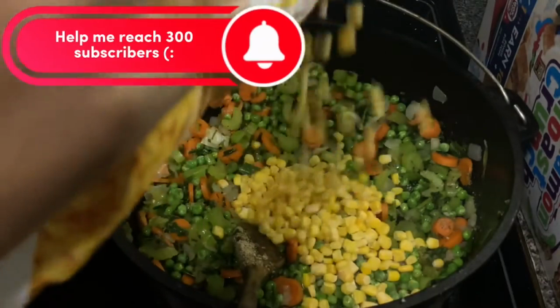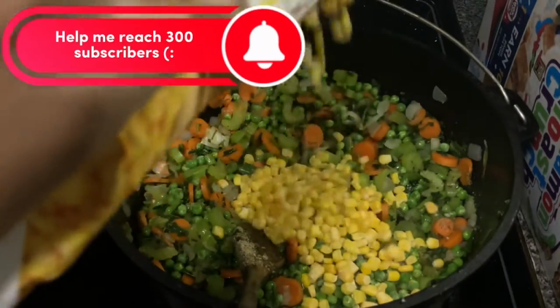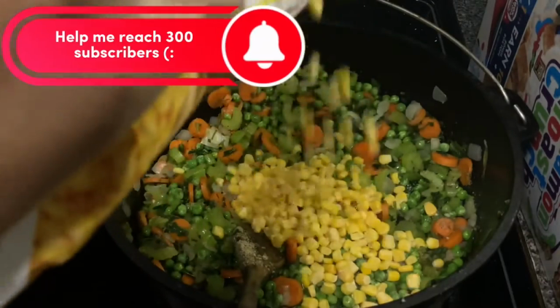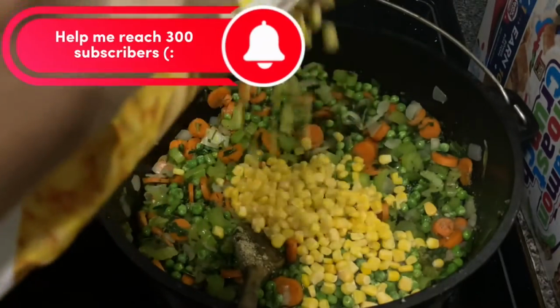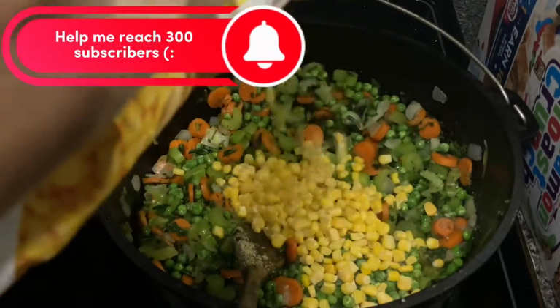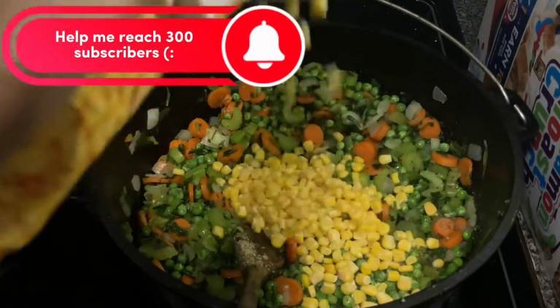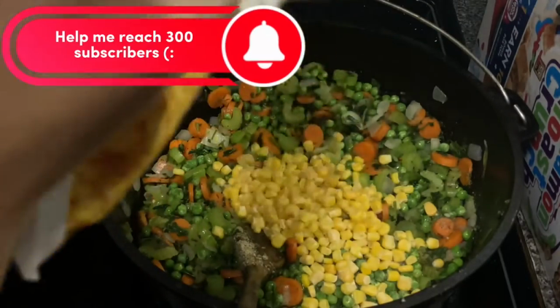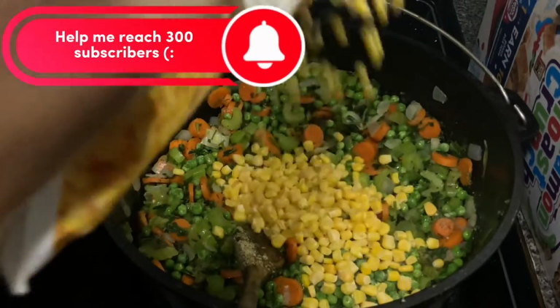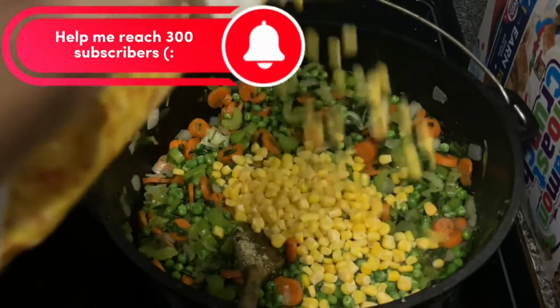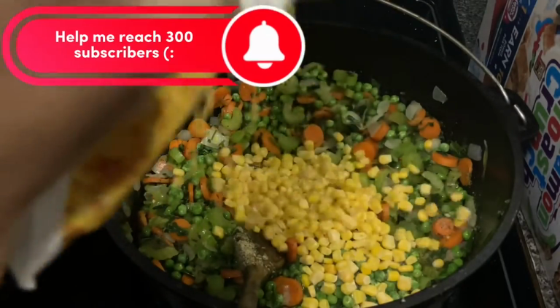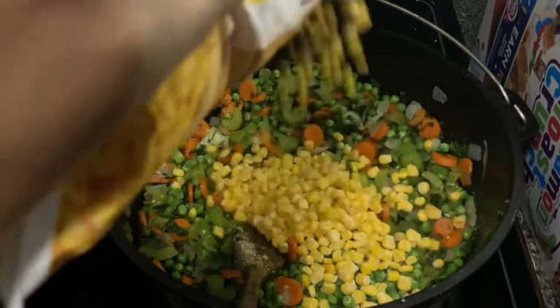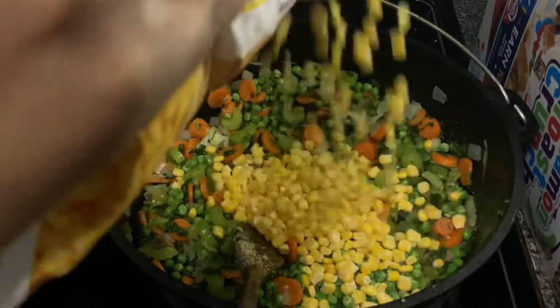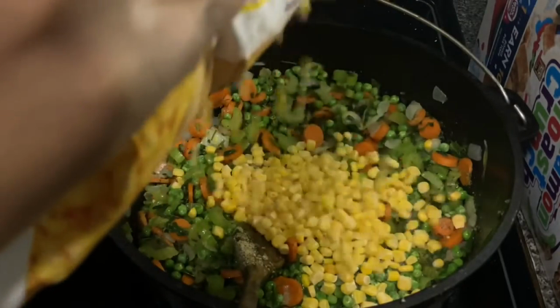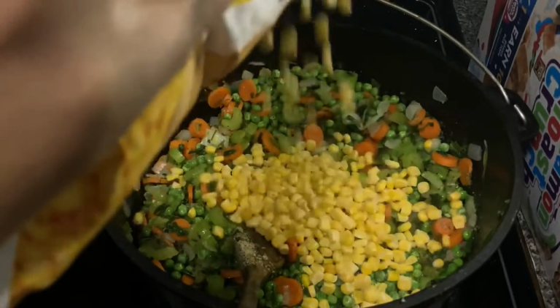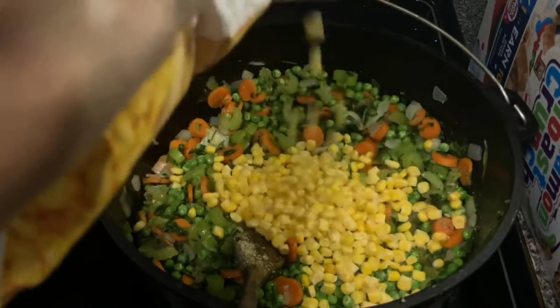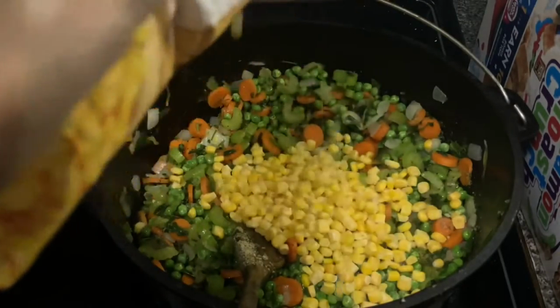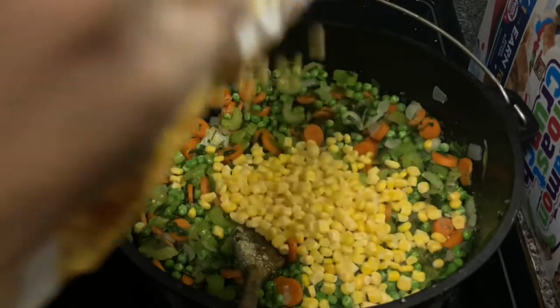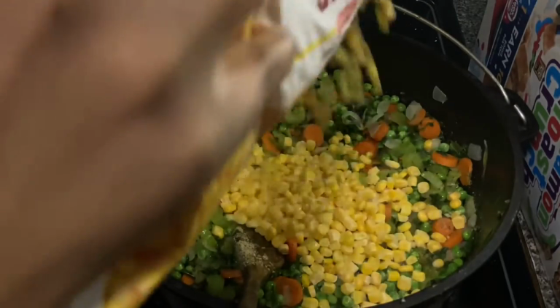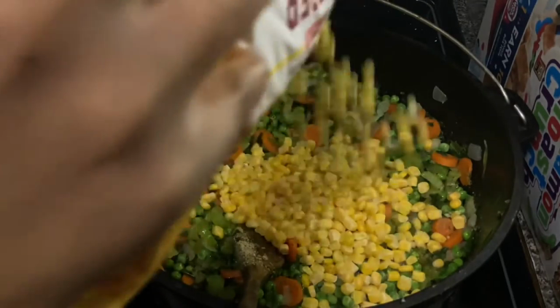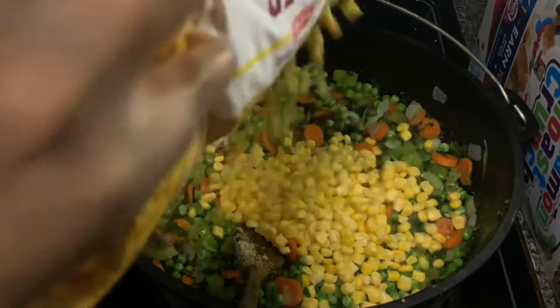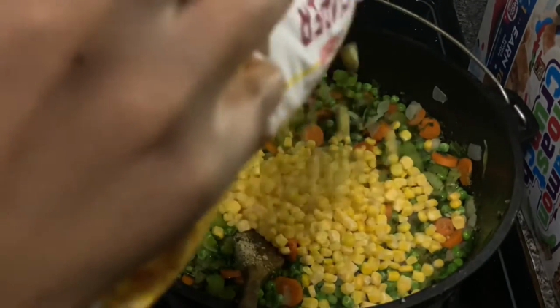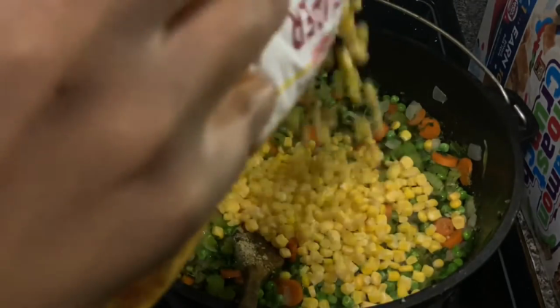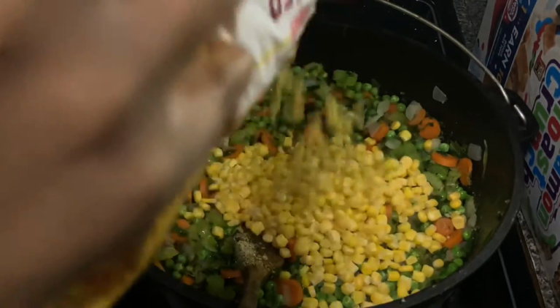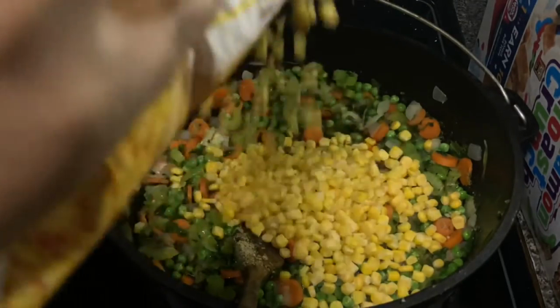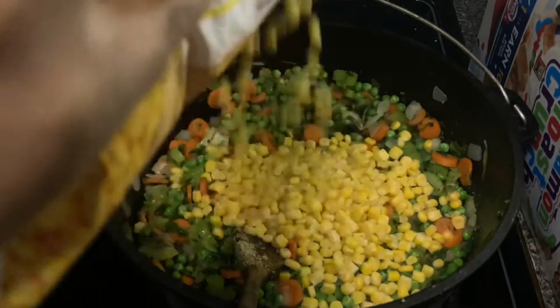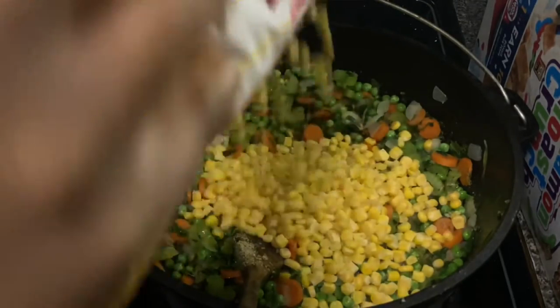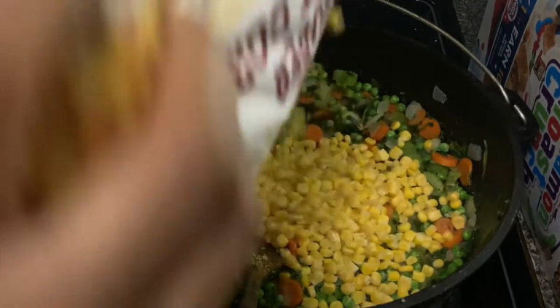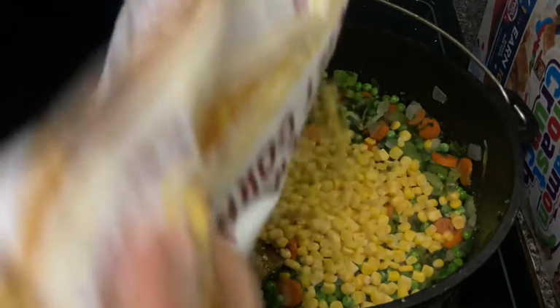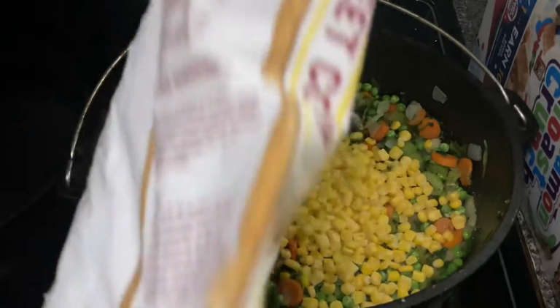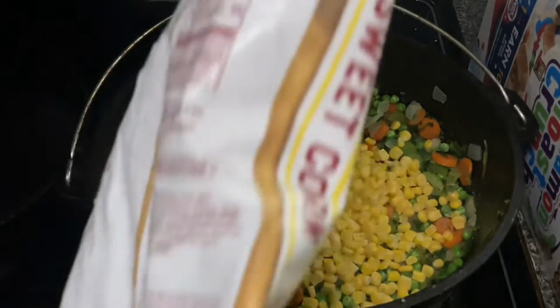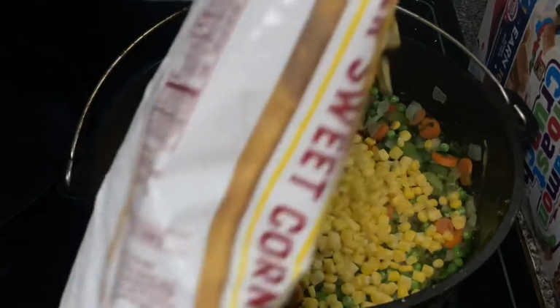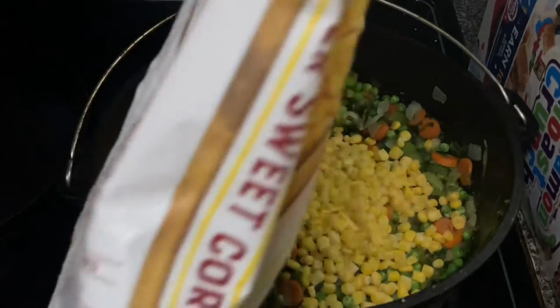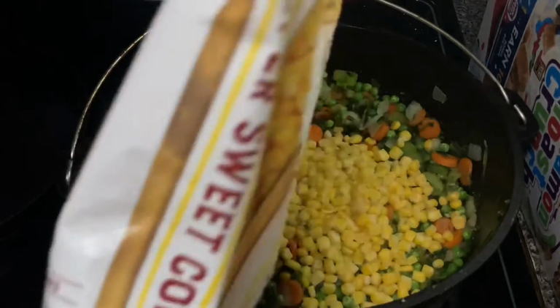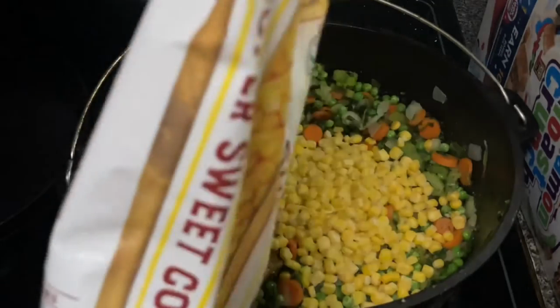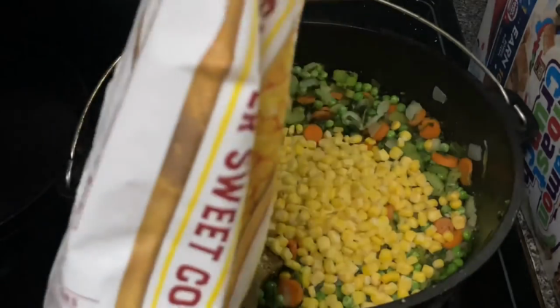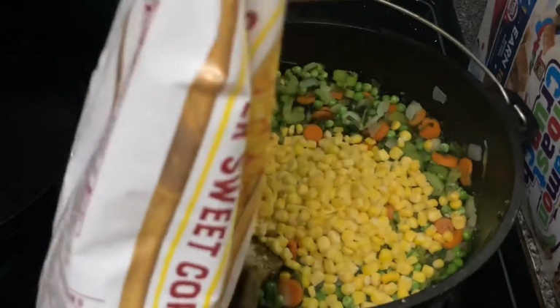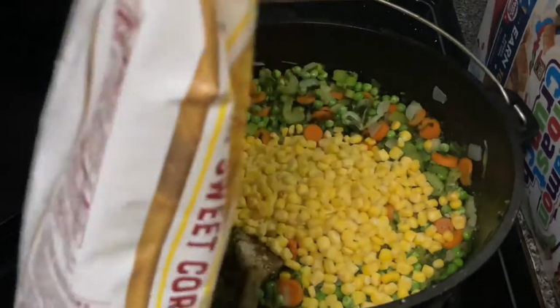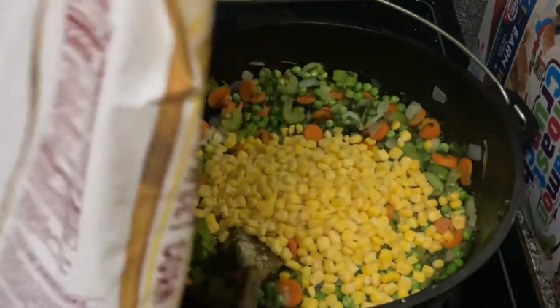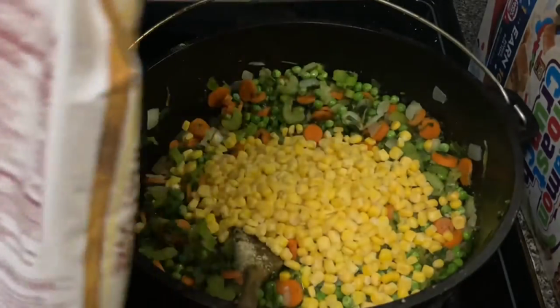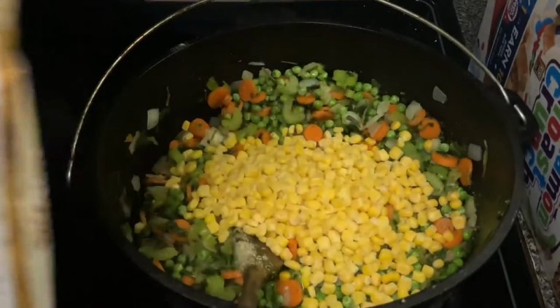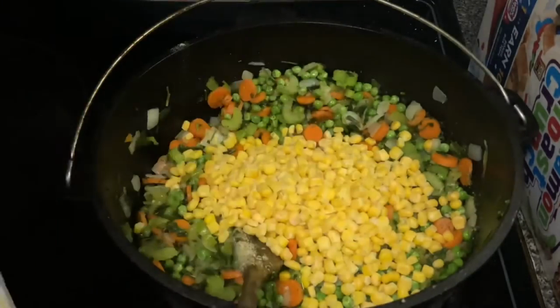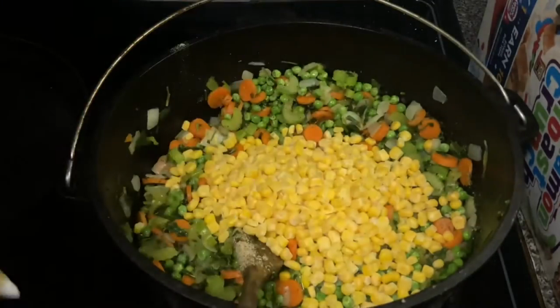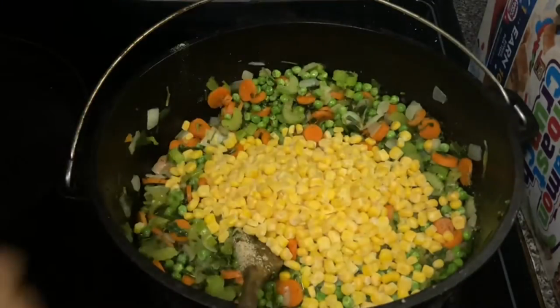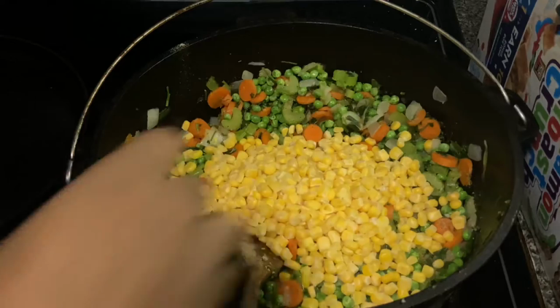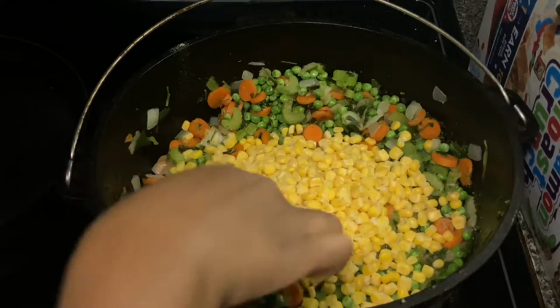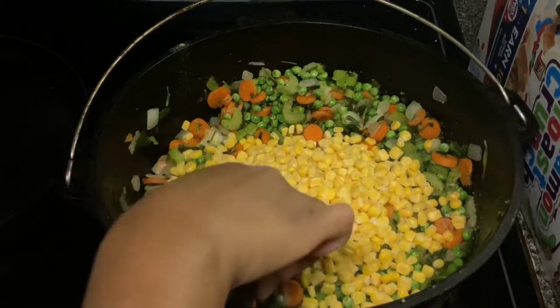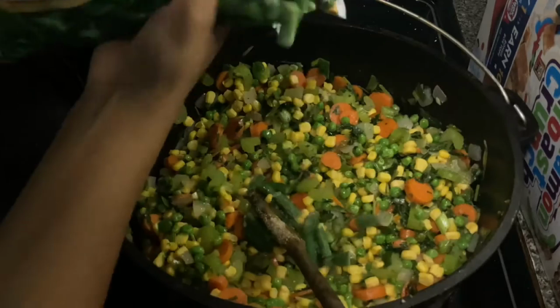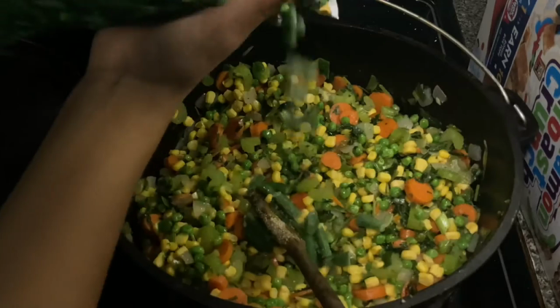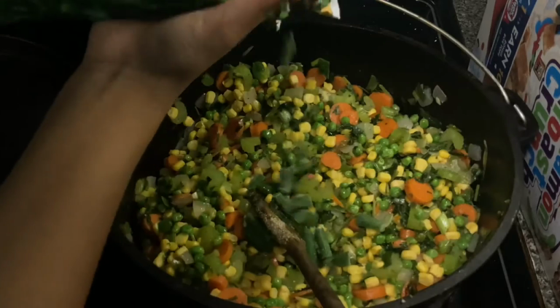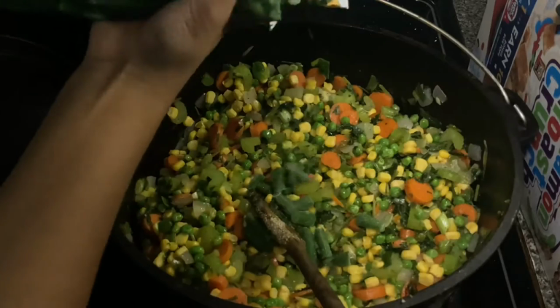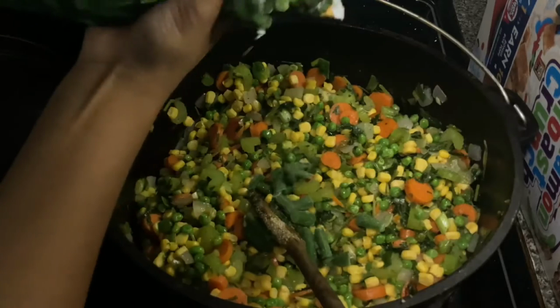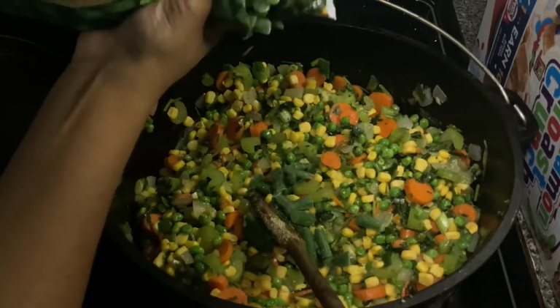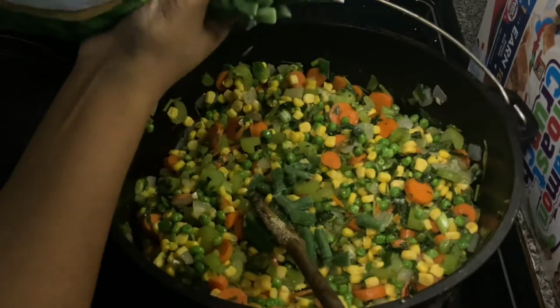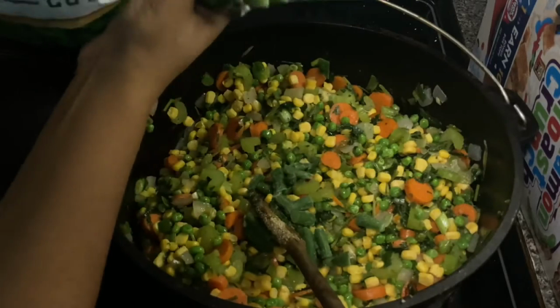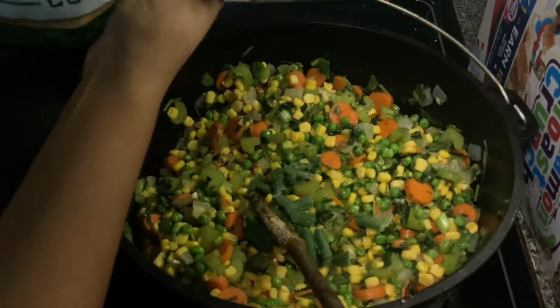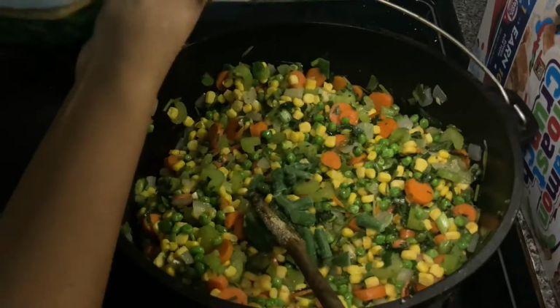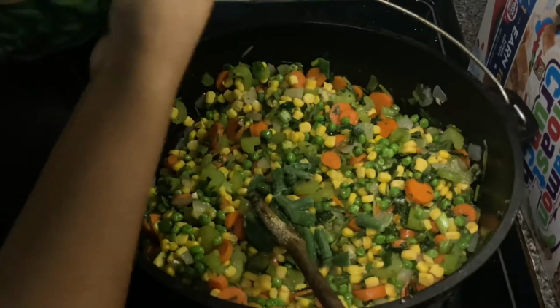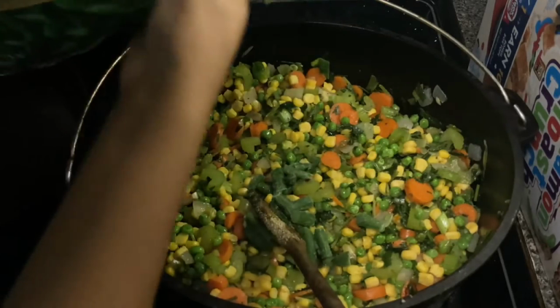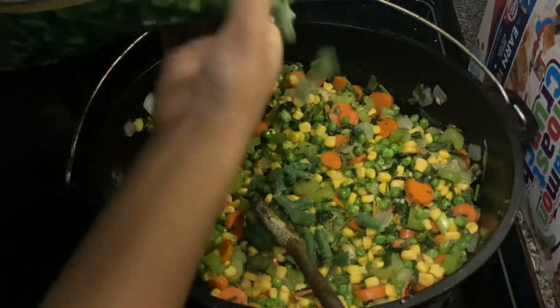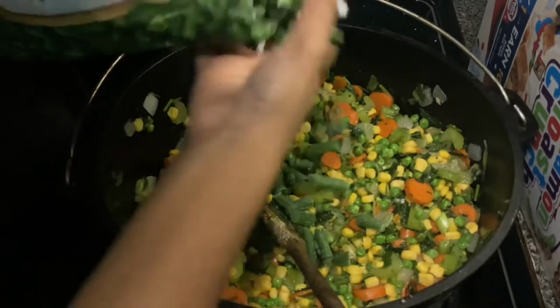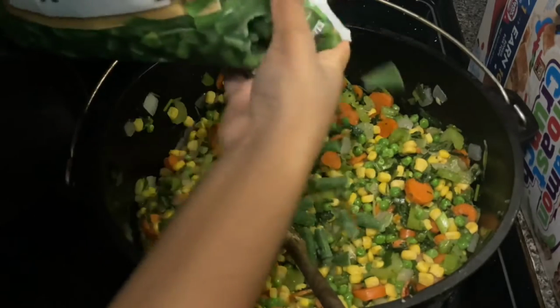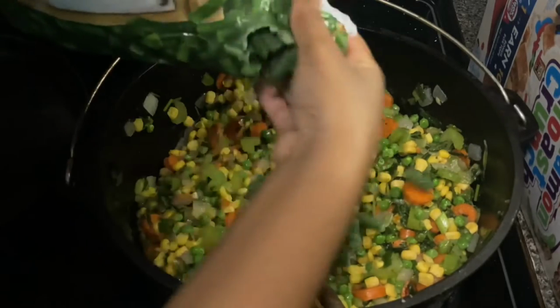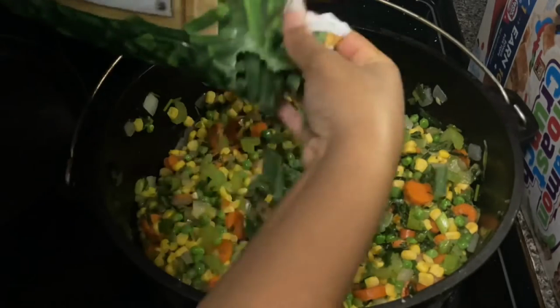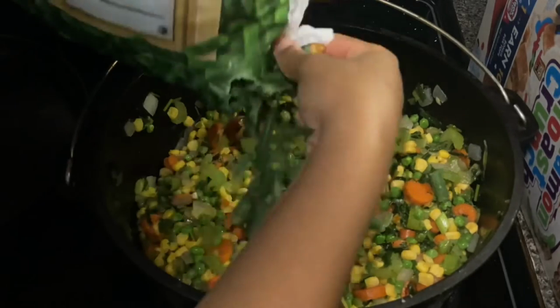As you can see, I added in my sweet peas. Now I'm adding in some corn, and then next I will be adding in some green beans.